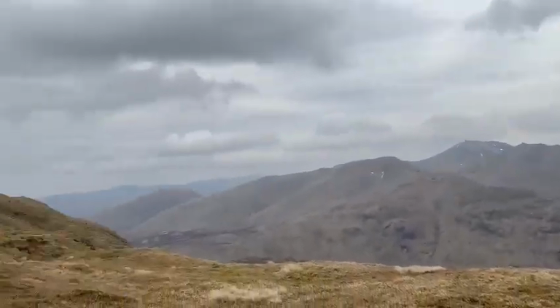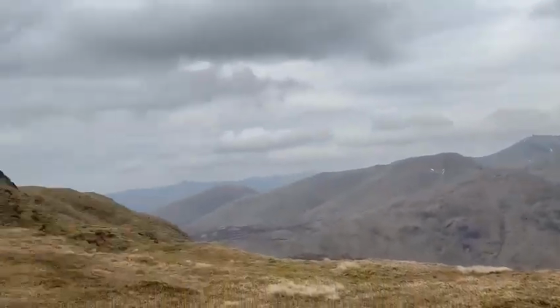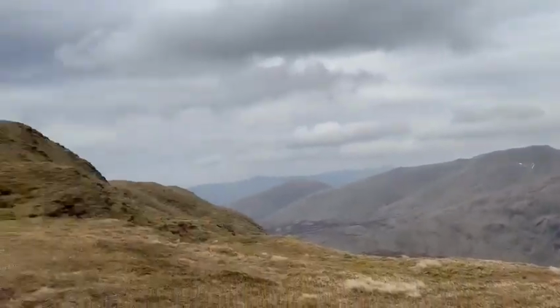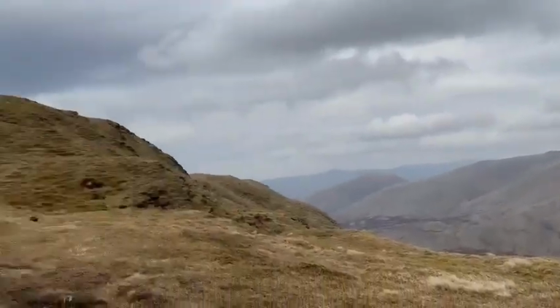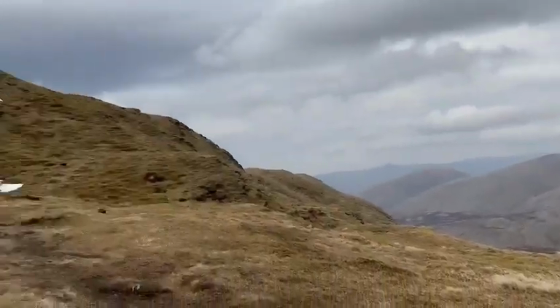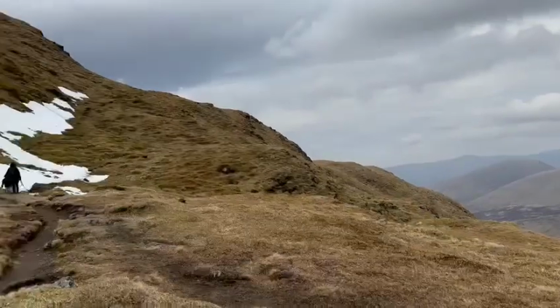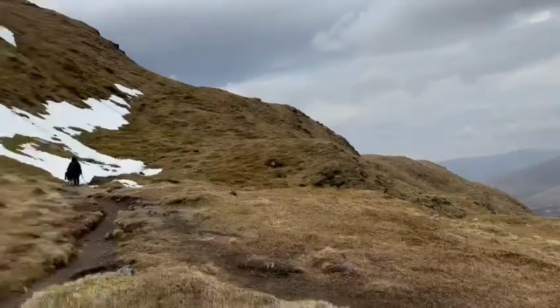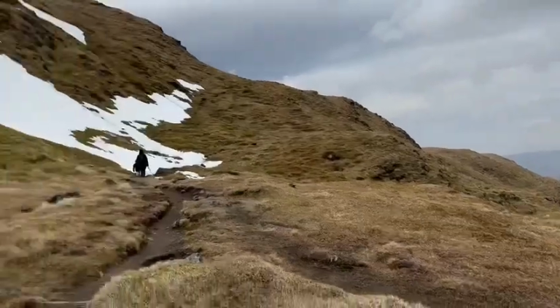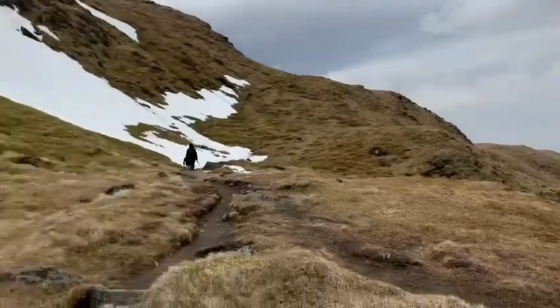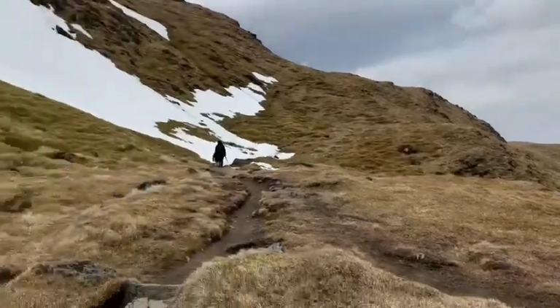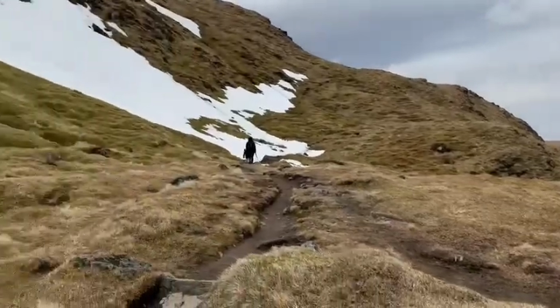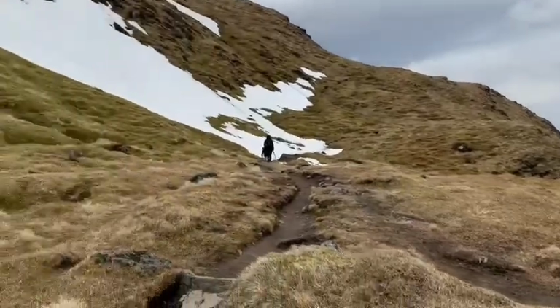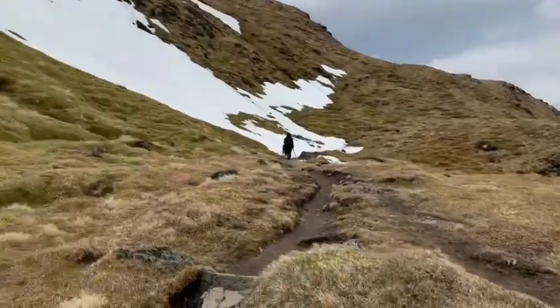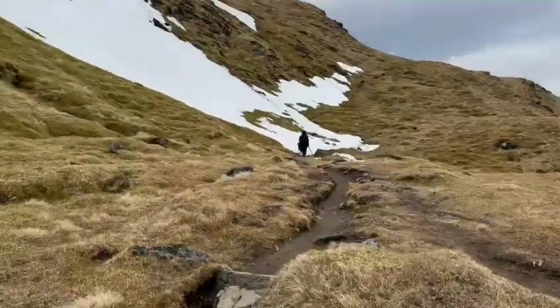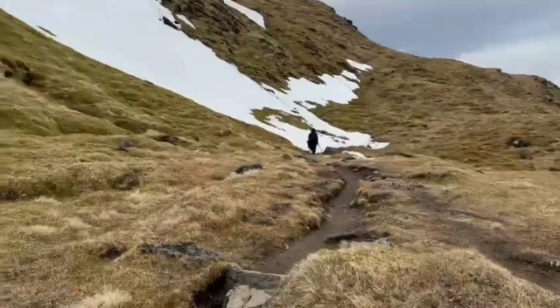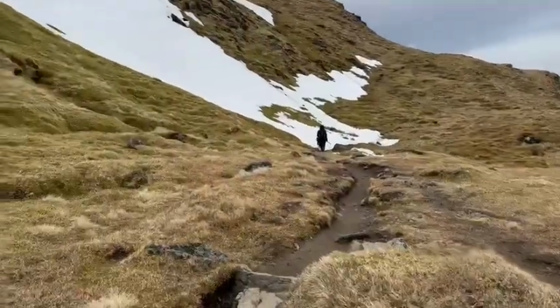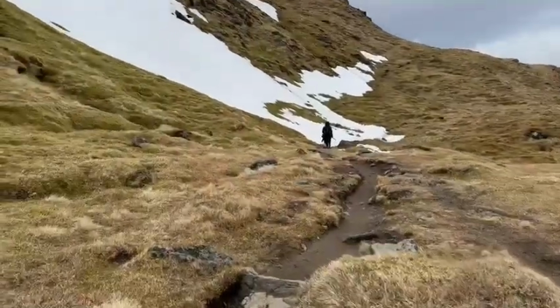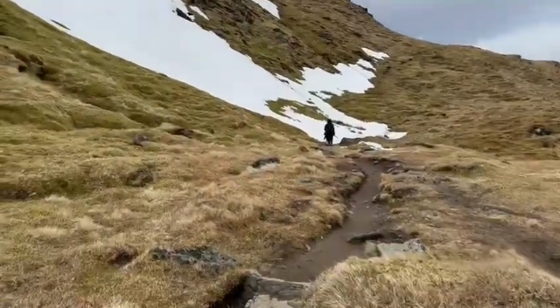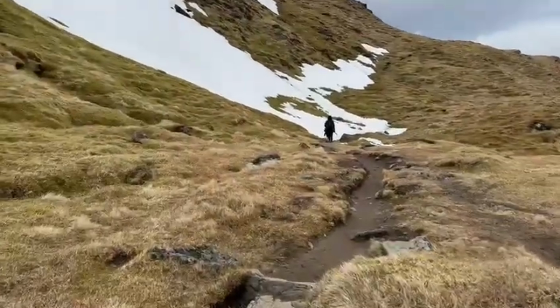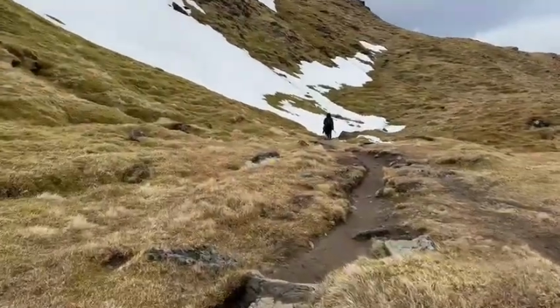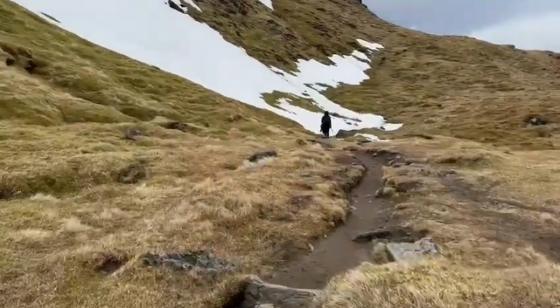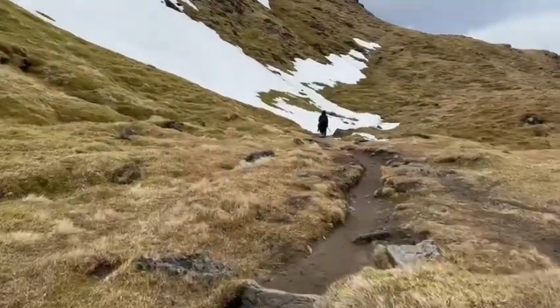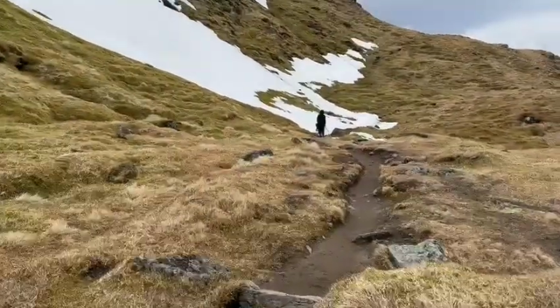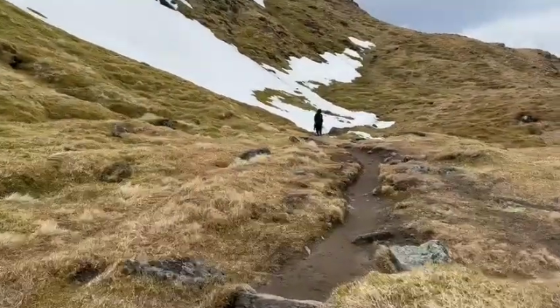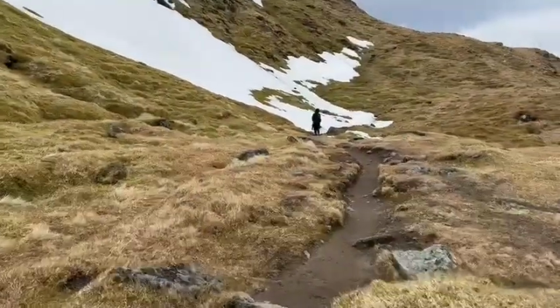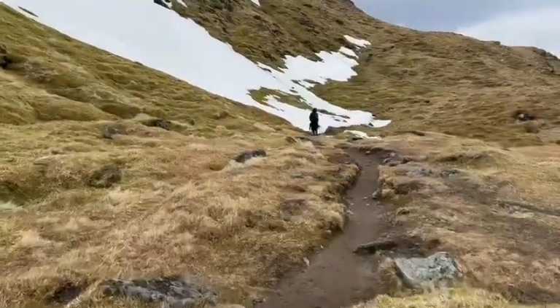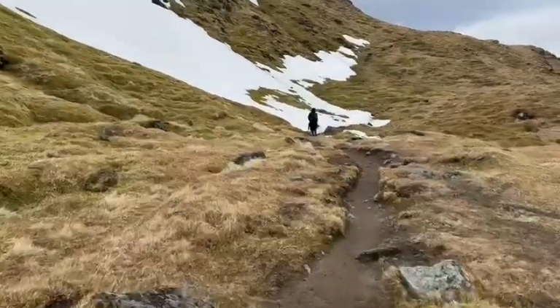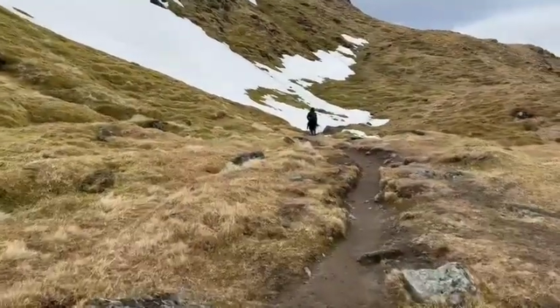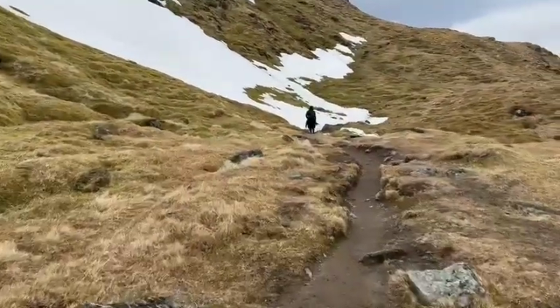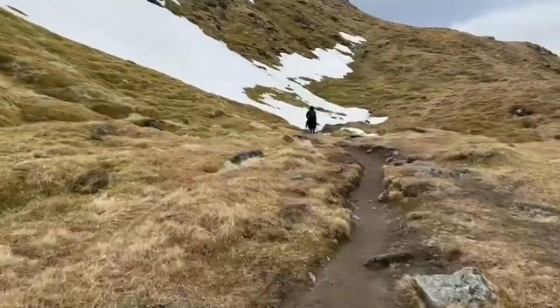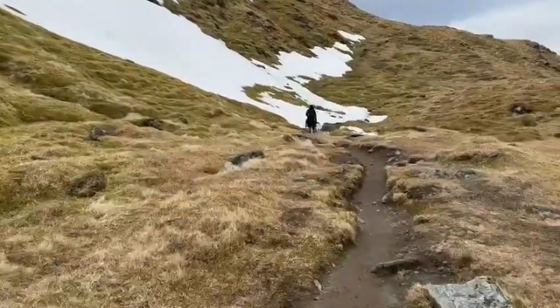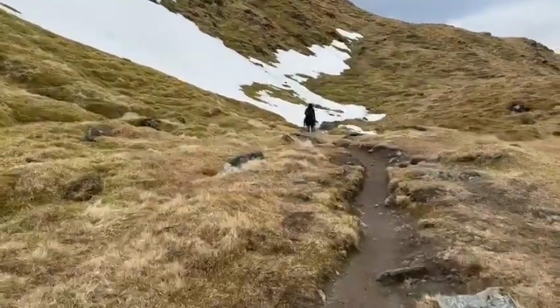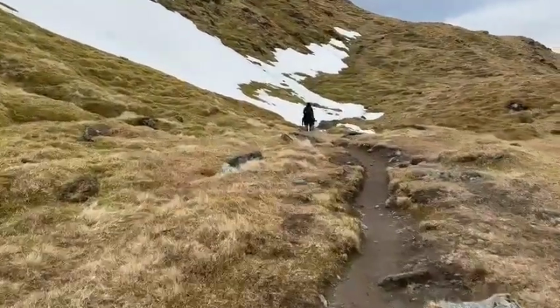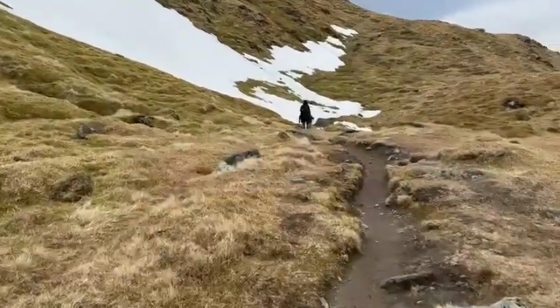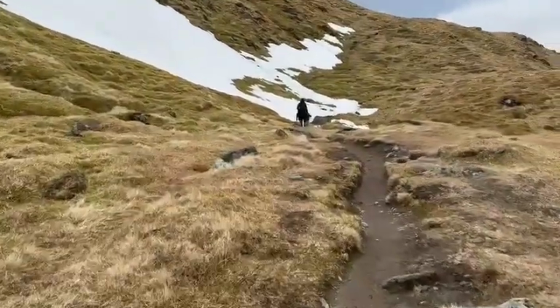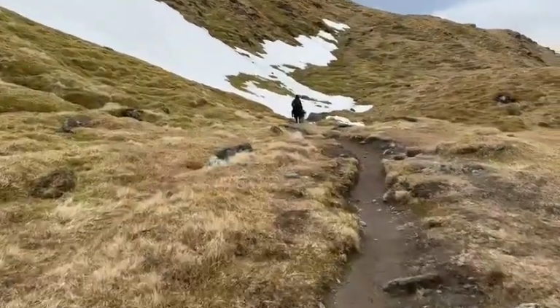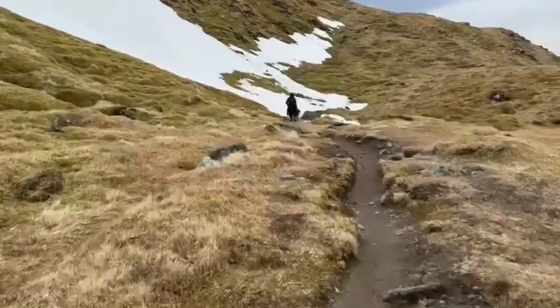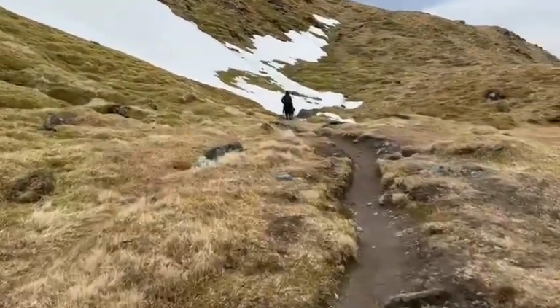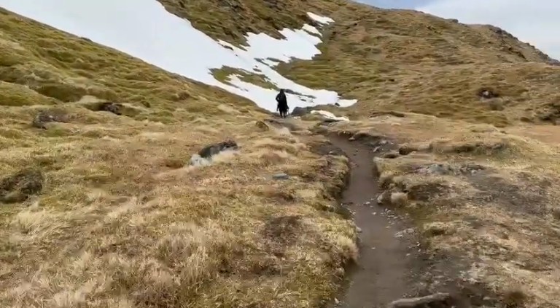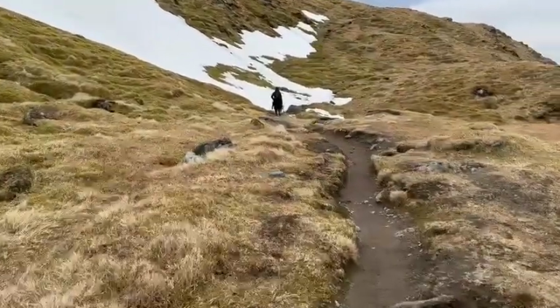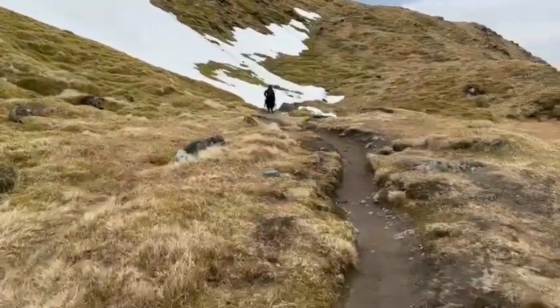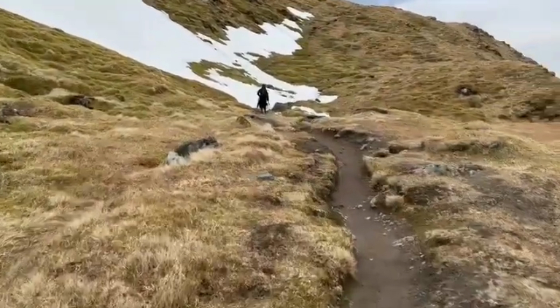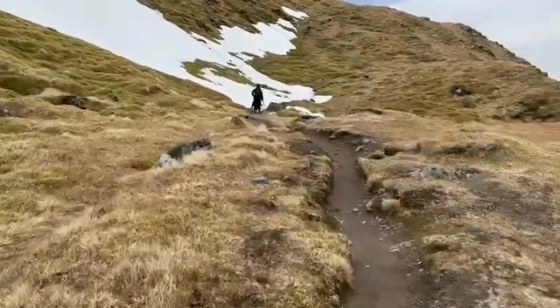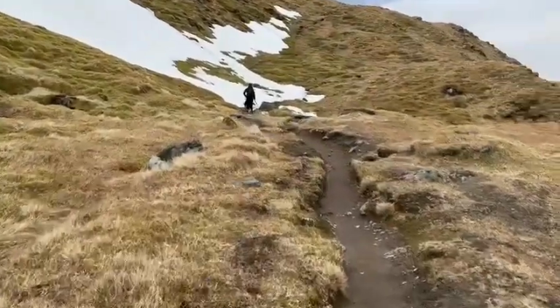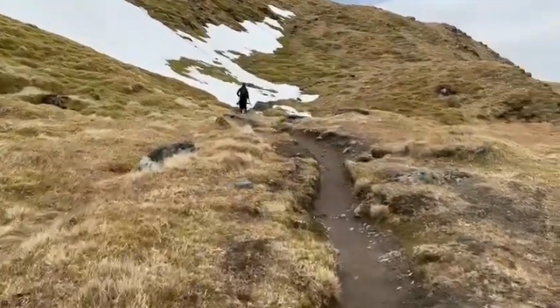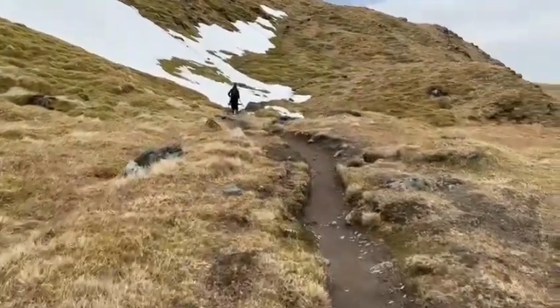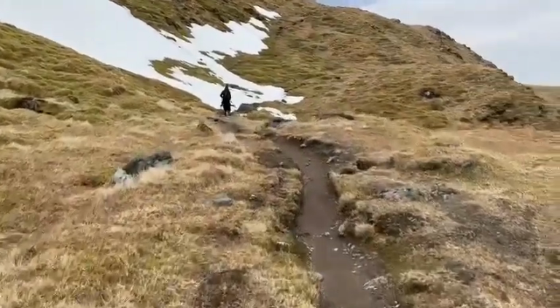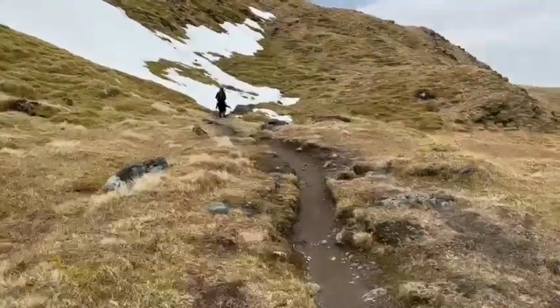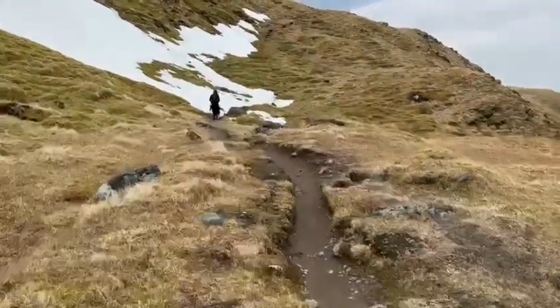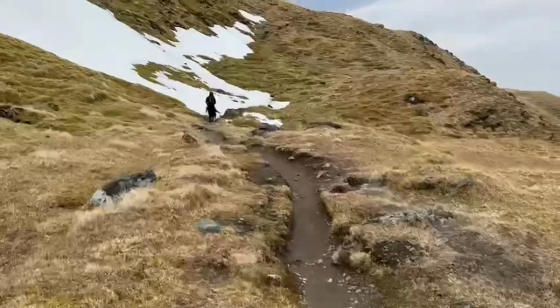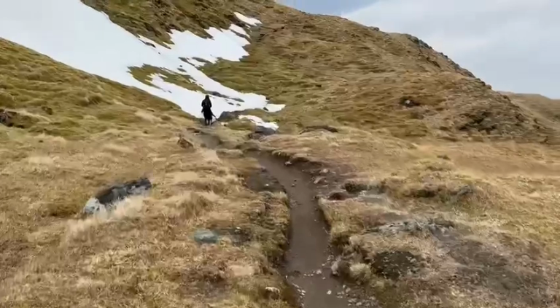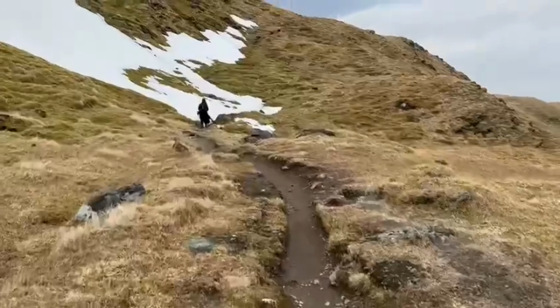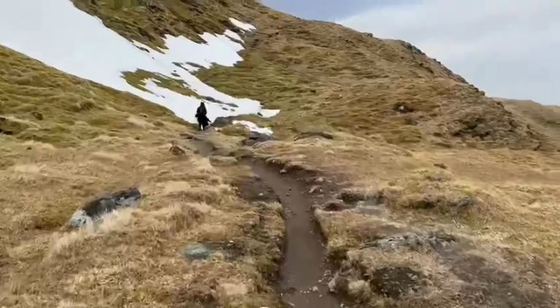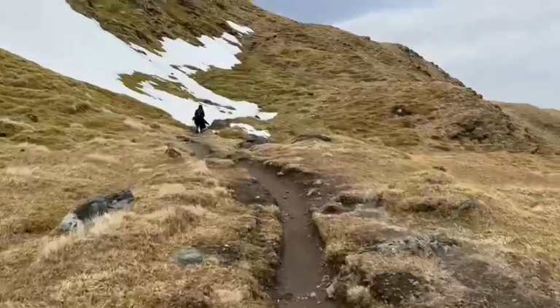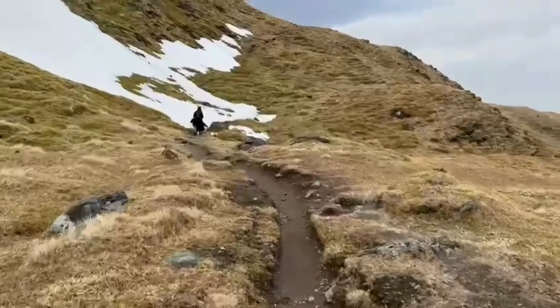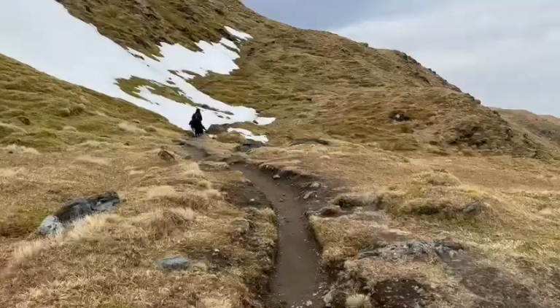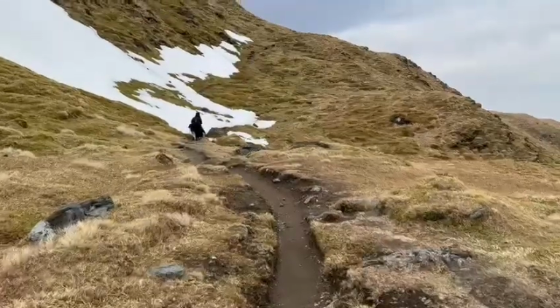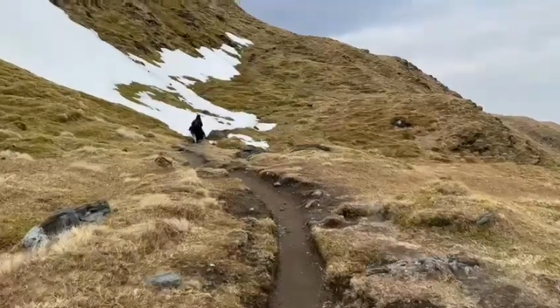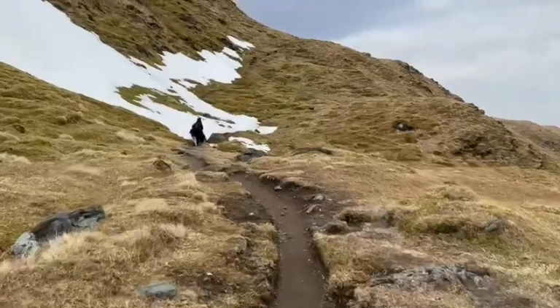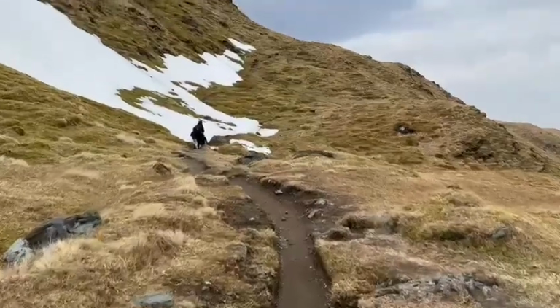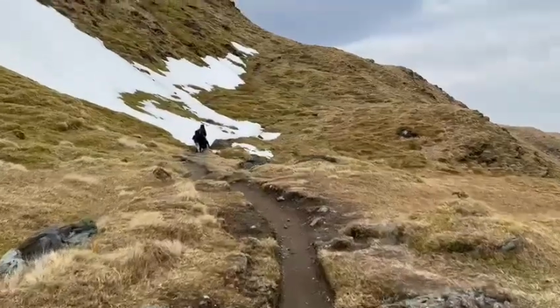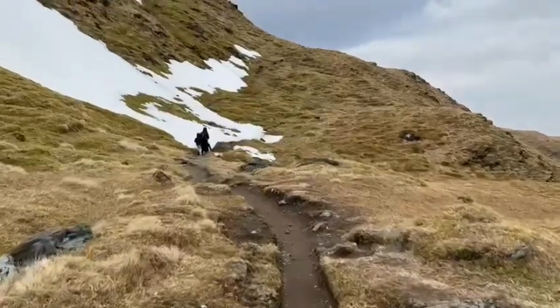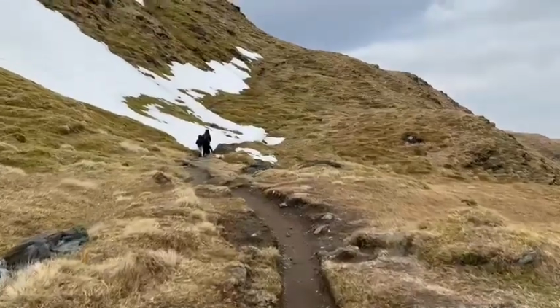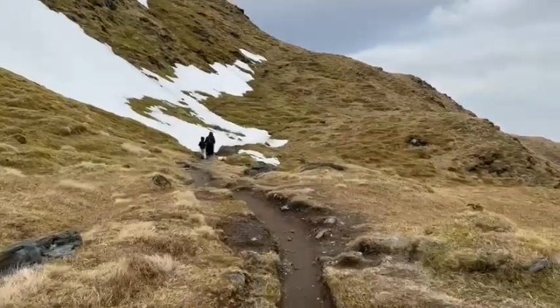That section was quite steep but really quite safe. We're breathing into a high wind front and I'm going to keep moving.